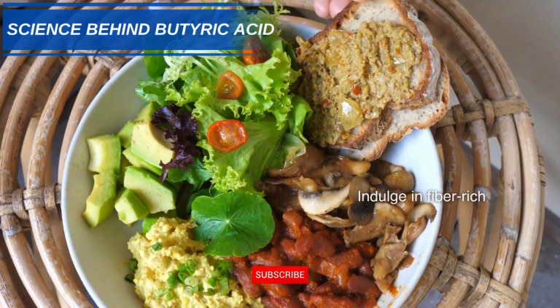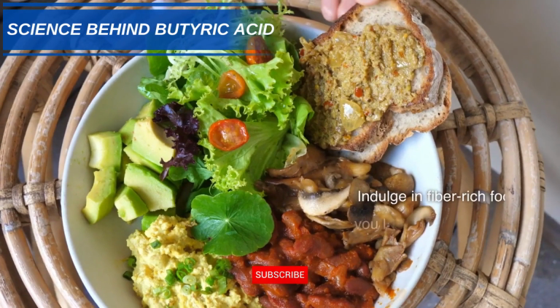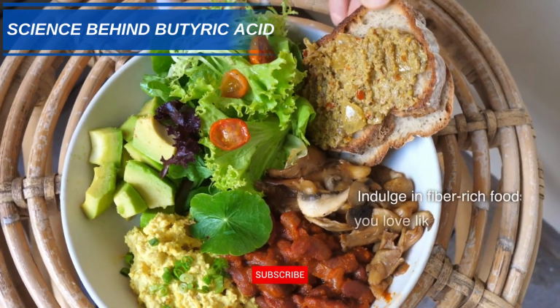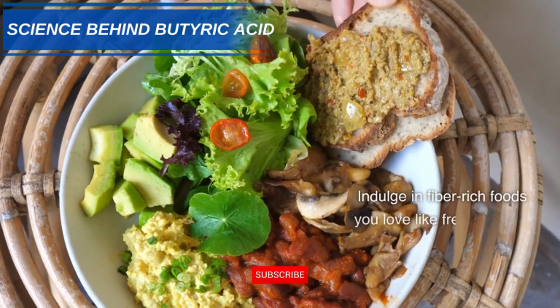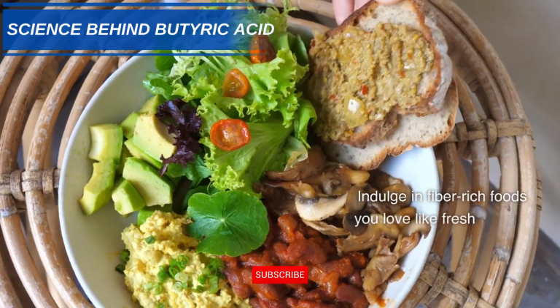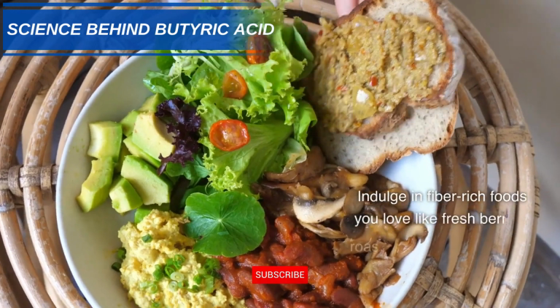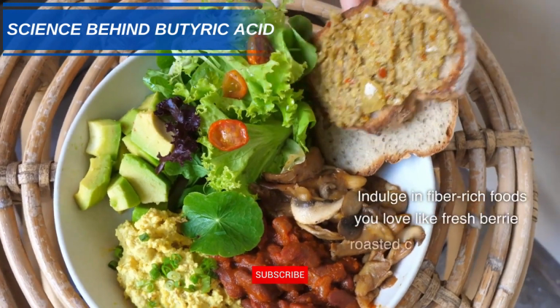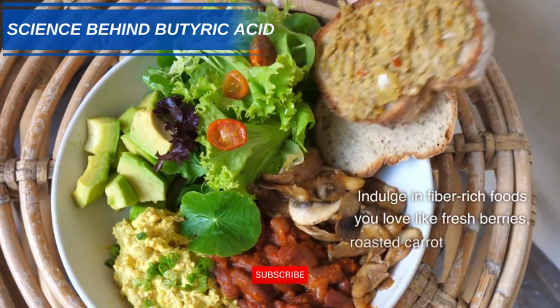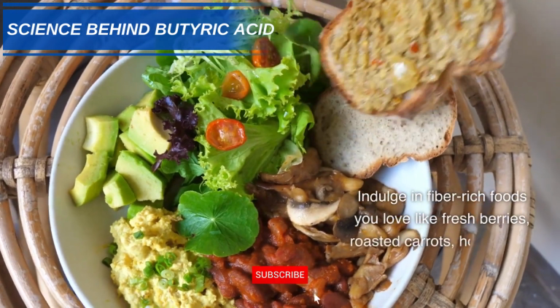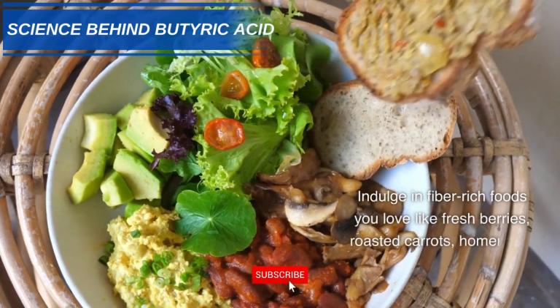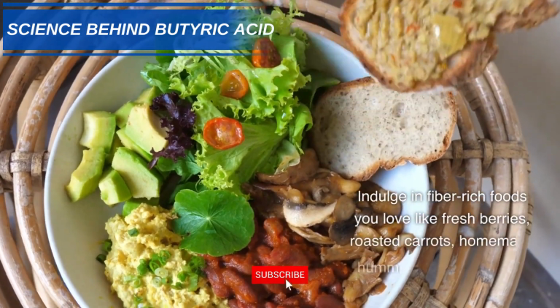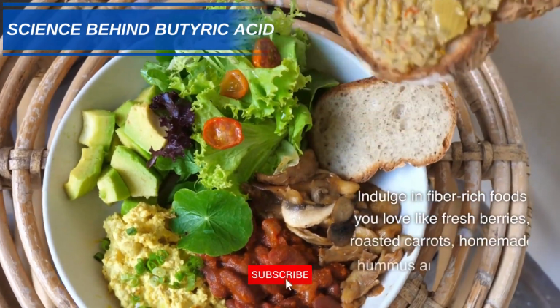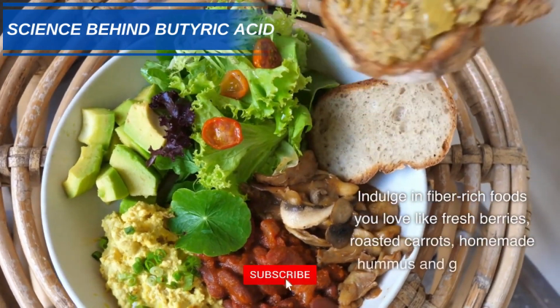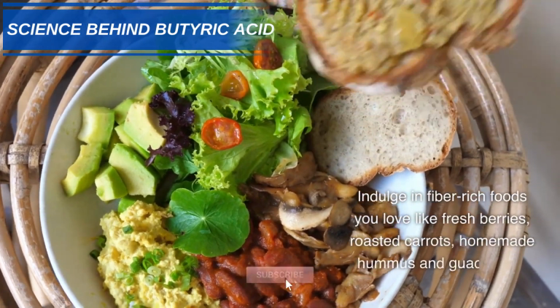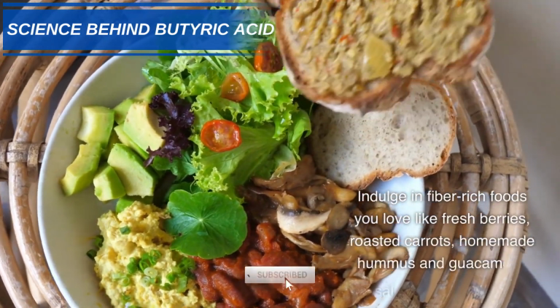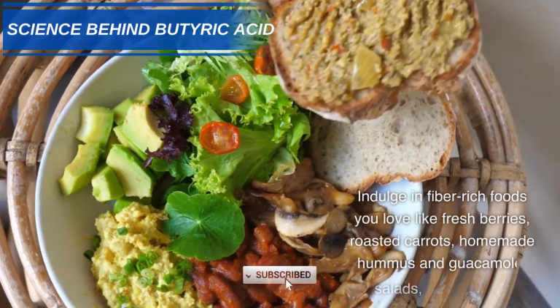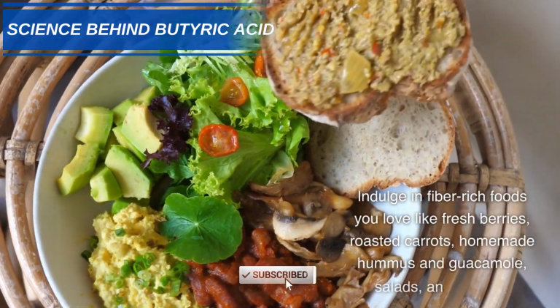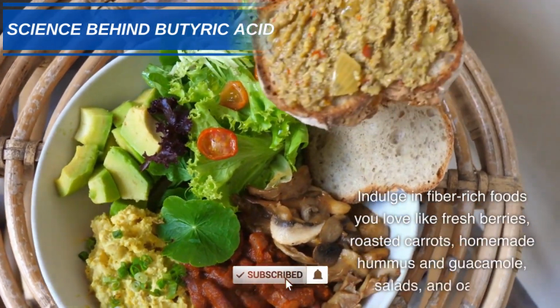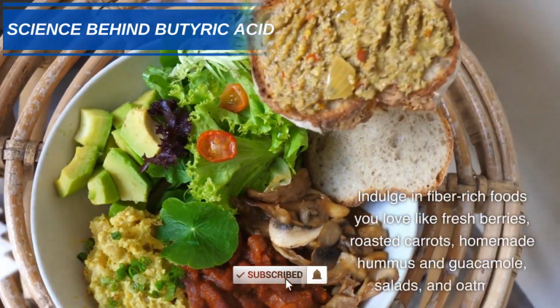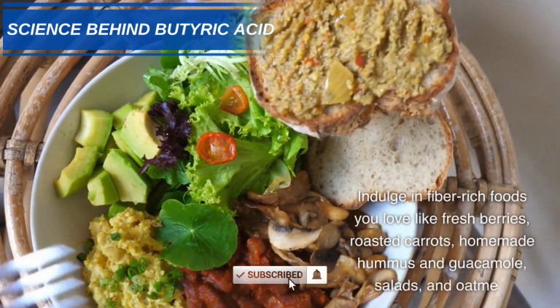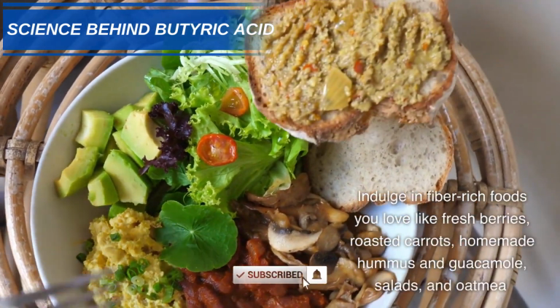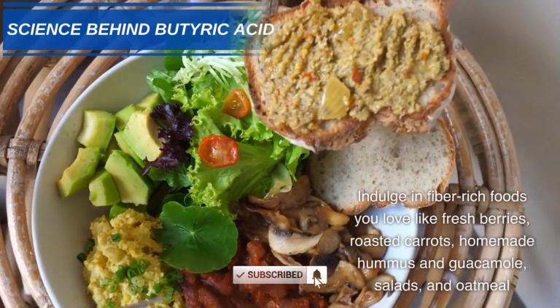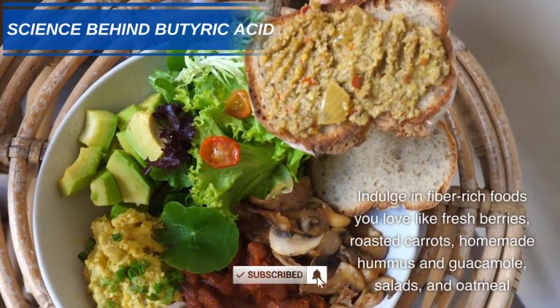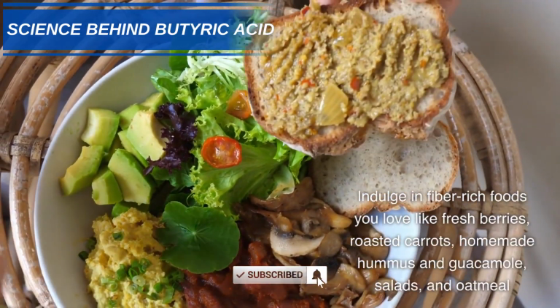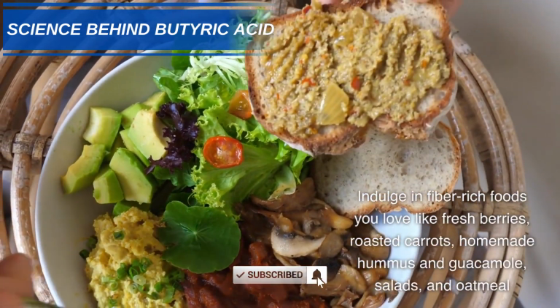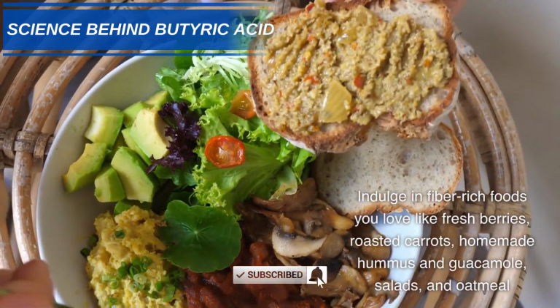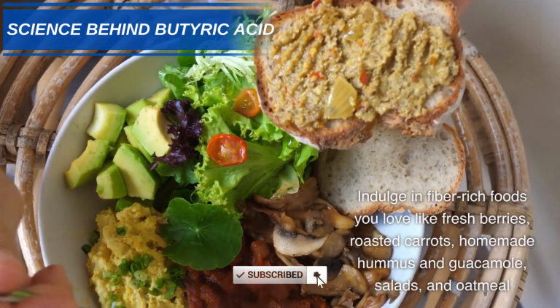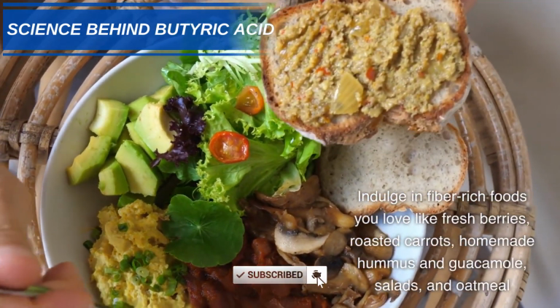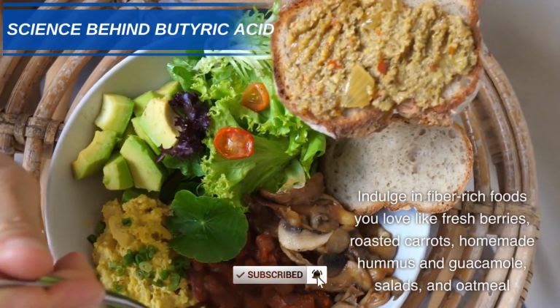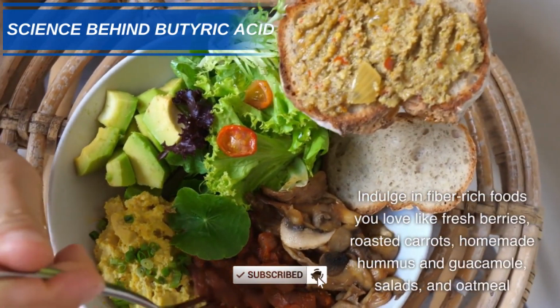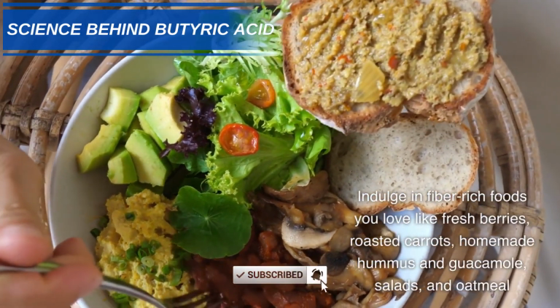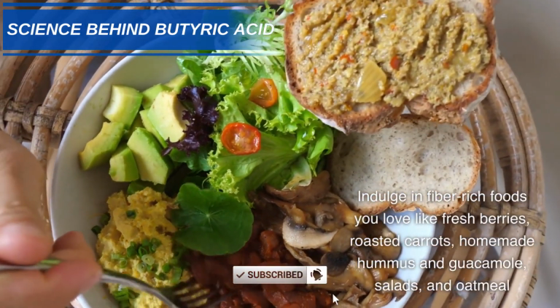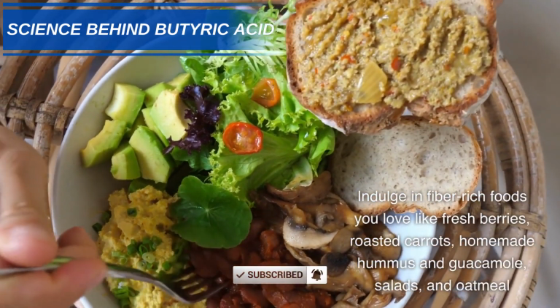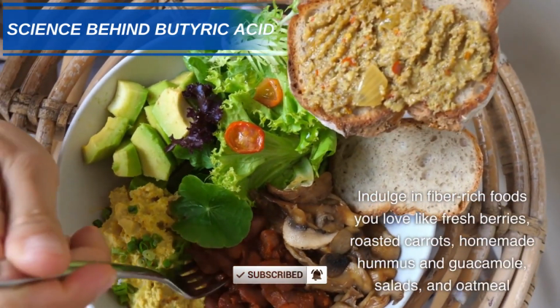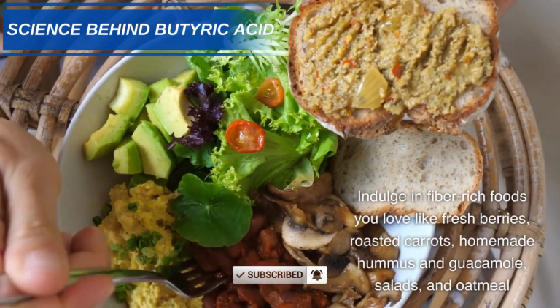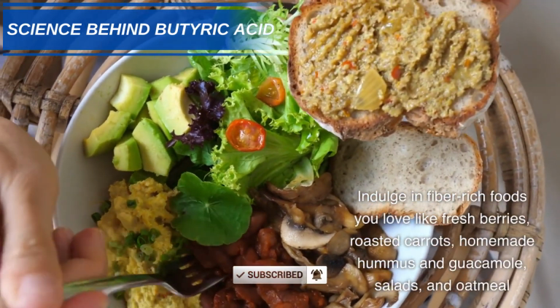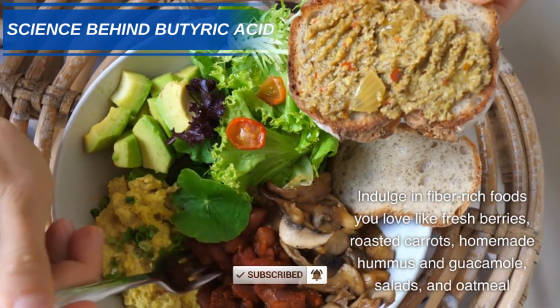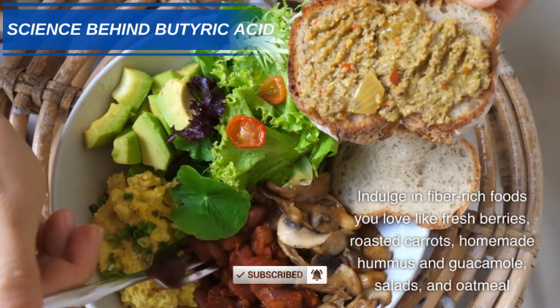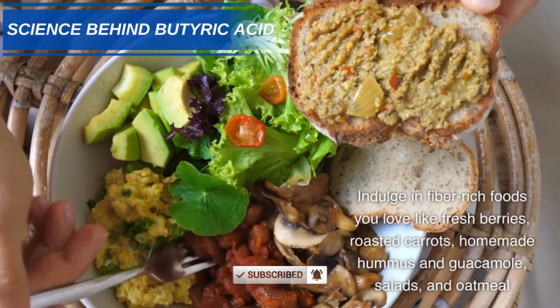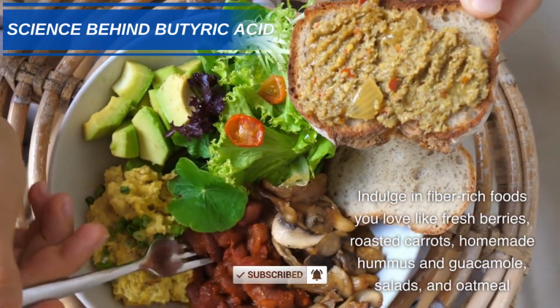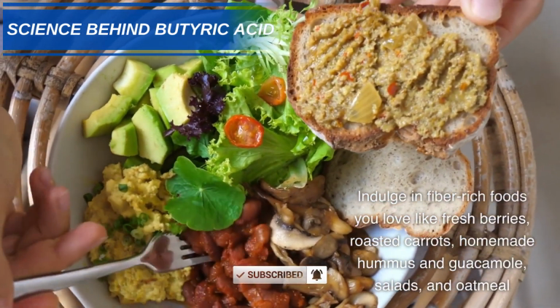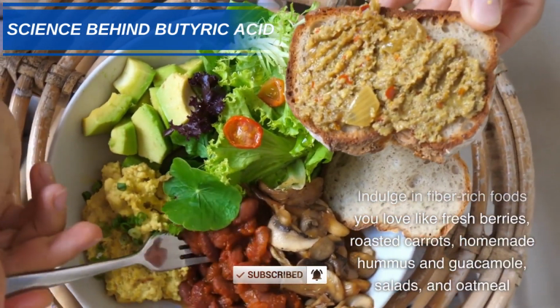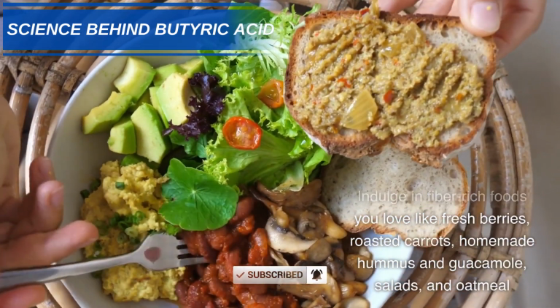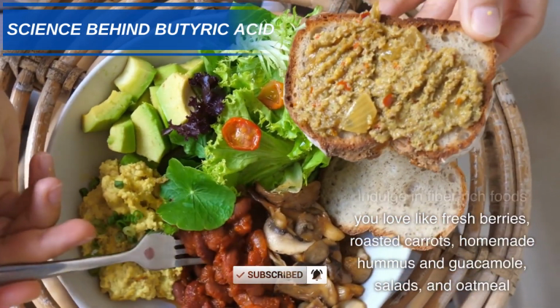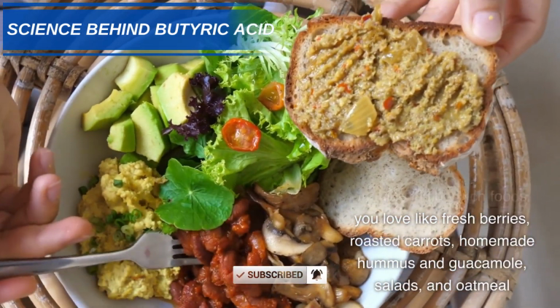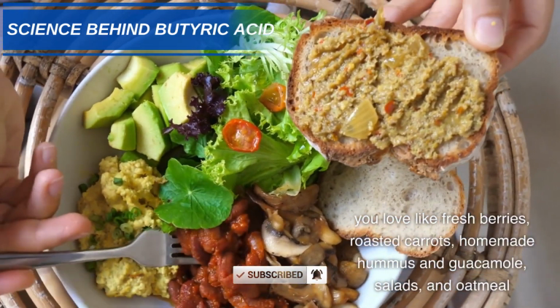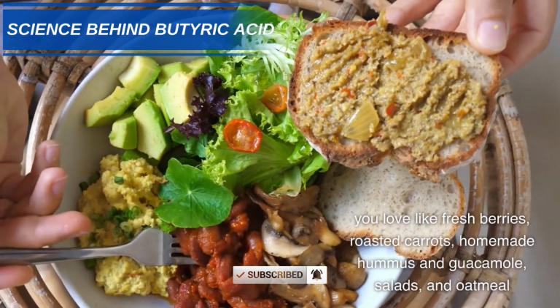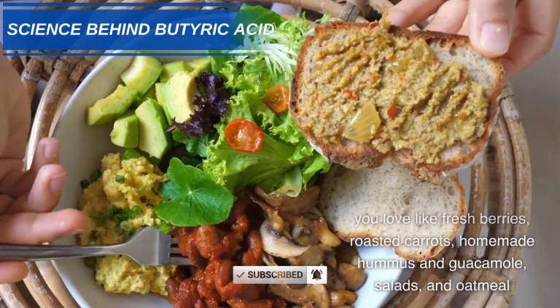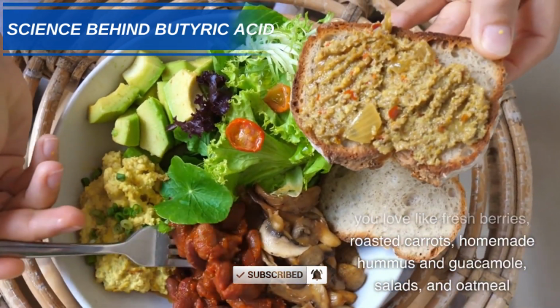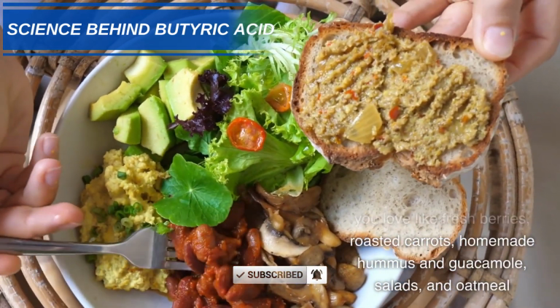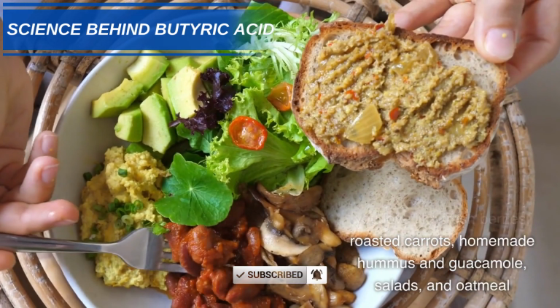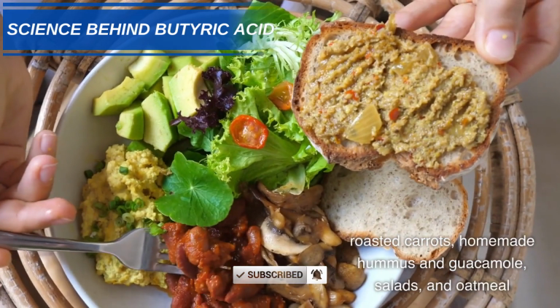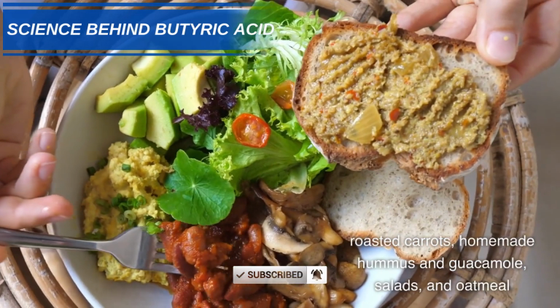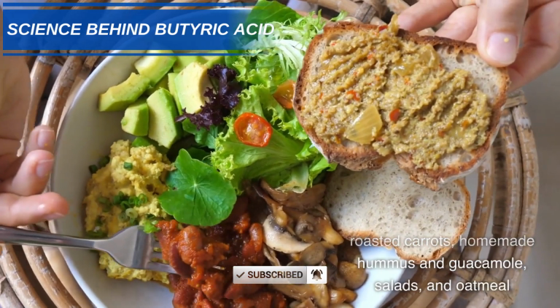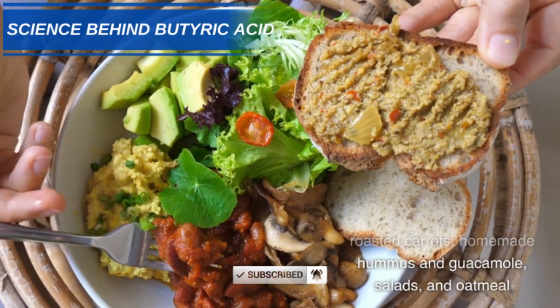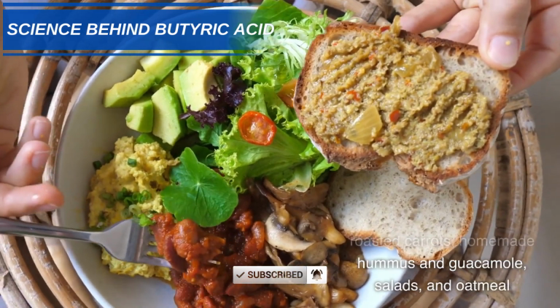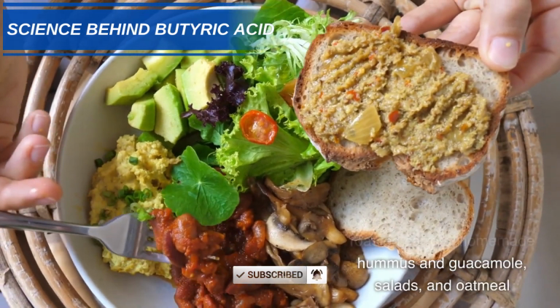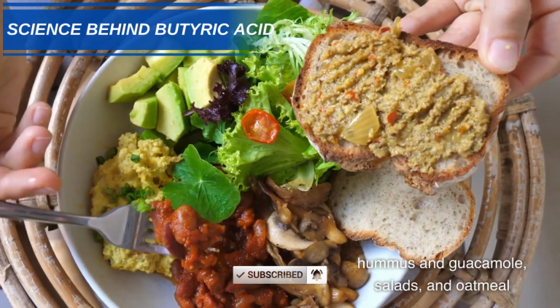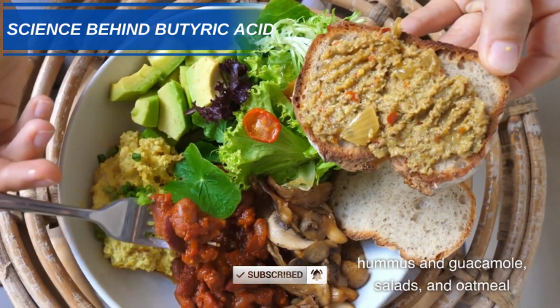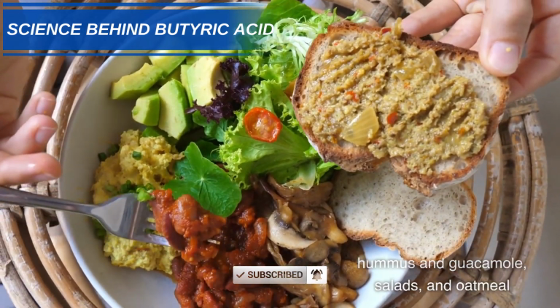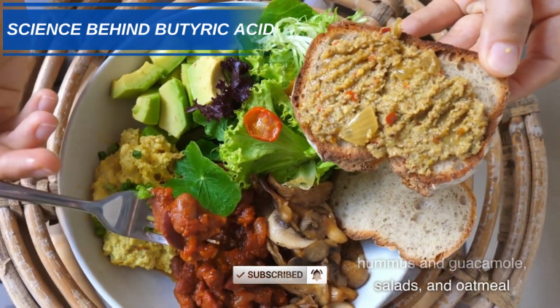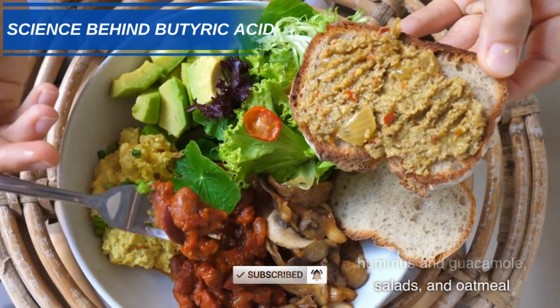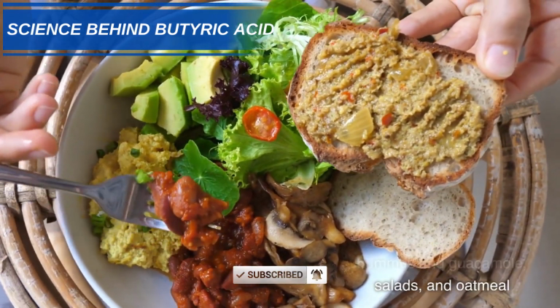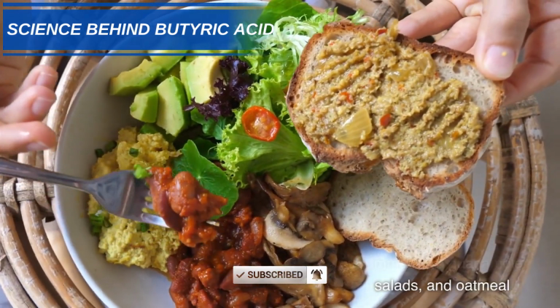Indulge in fiber-rich foods you love like fresh berries, roasted carrots, homemade hummus and guacamole, salads, and oatmeal.